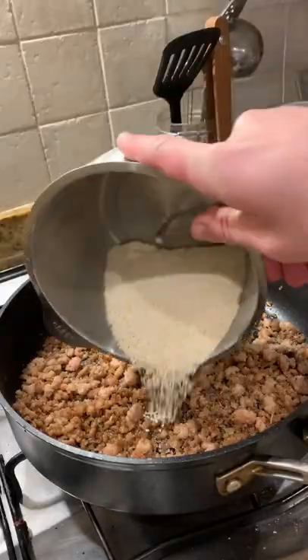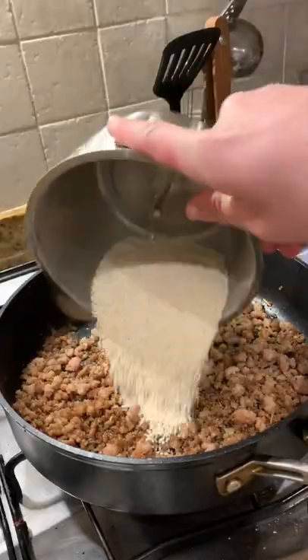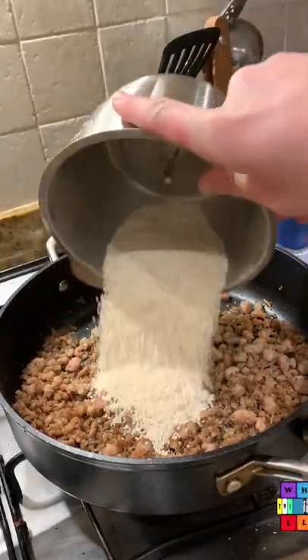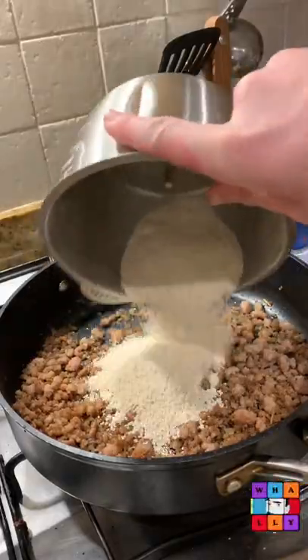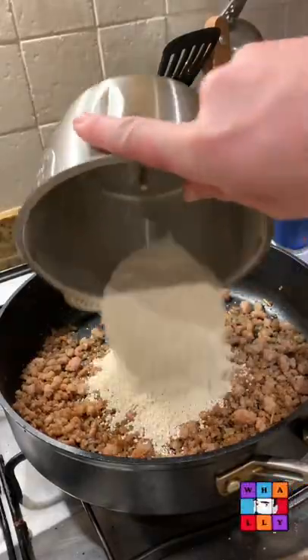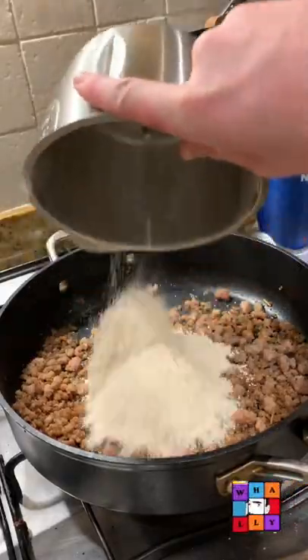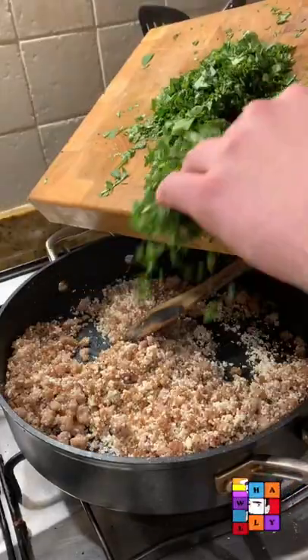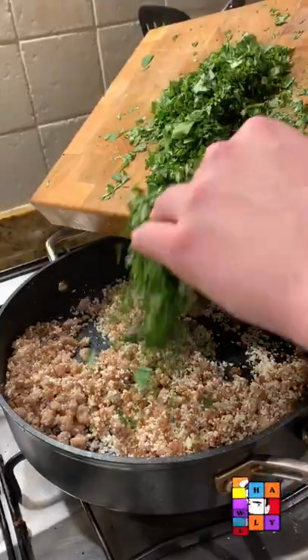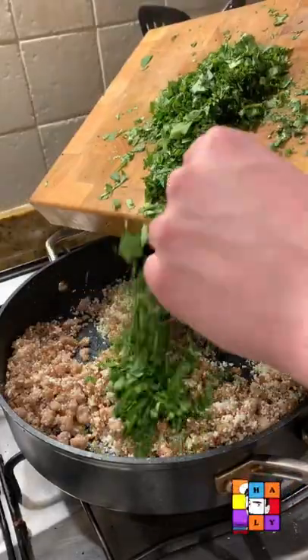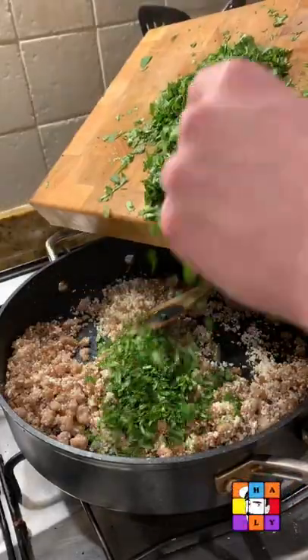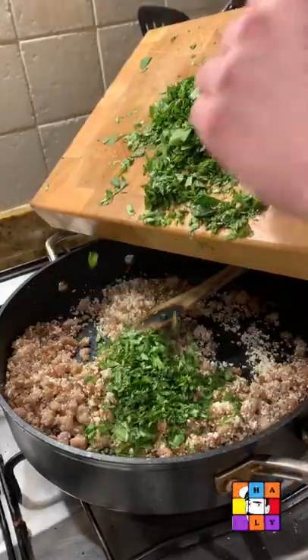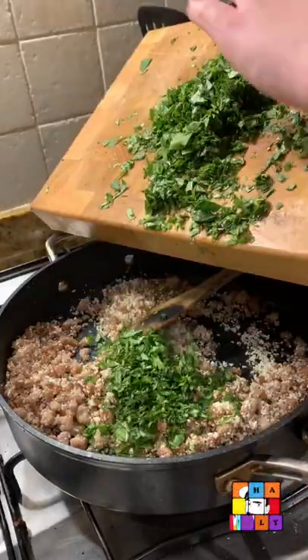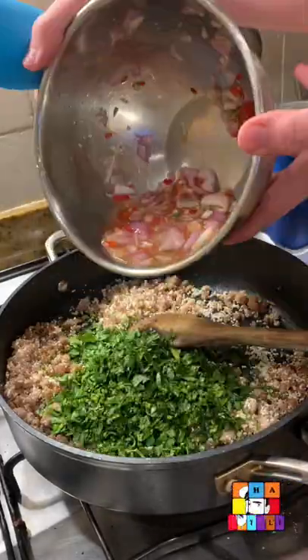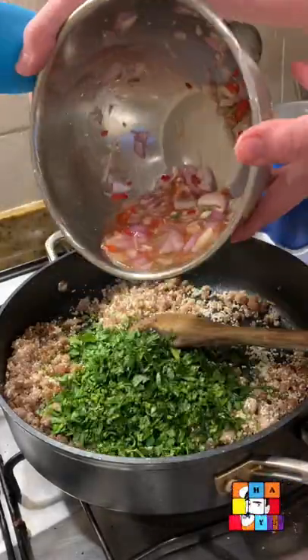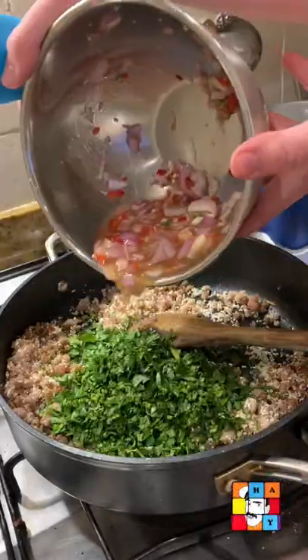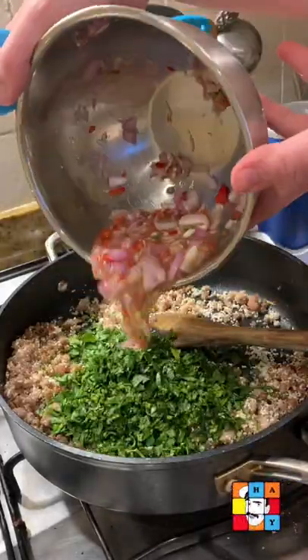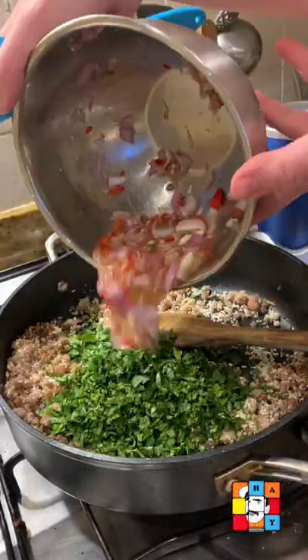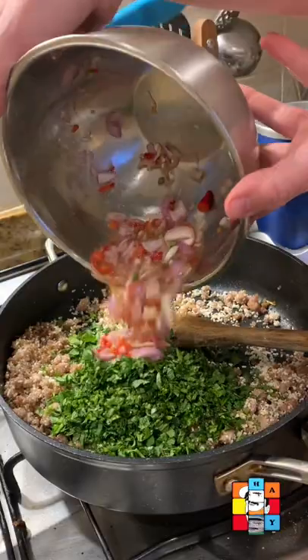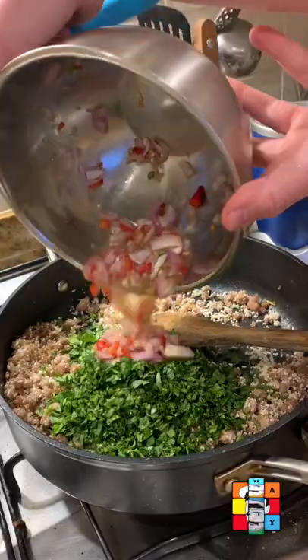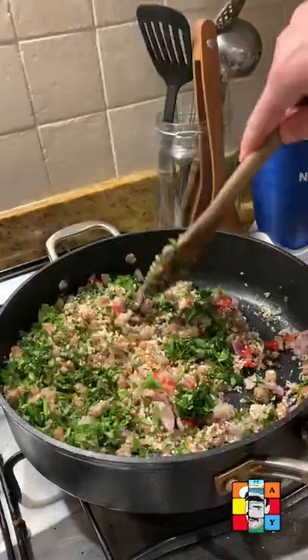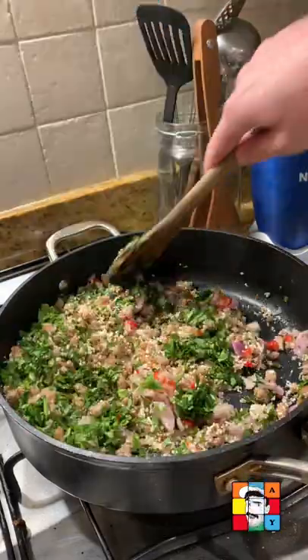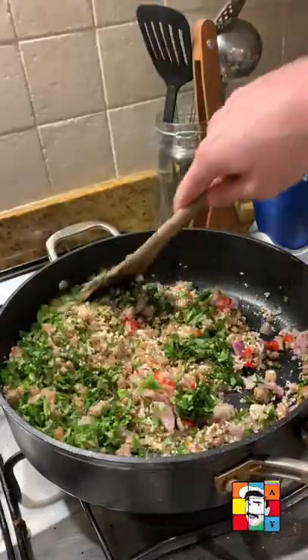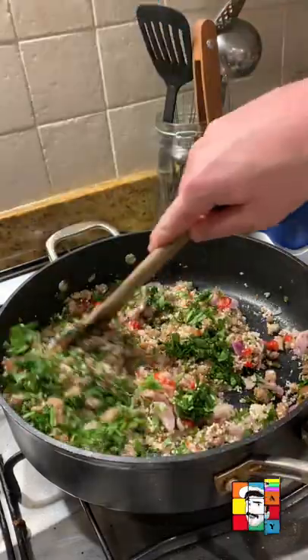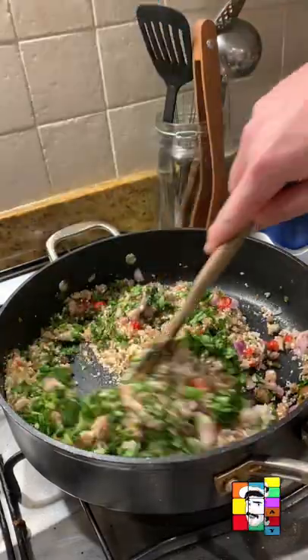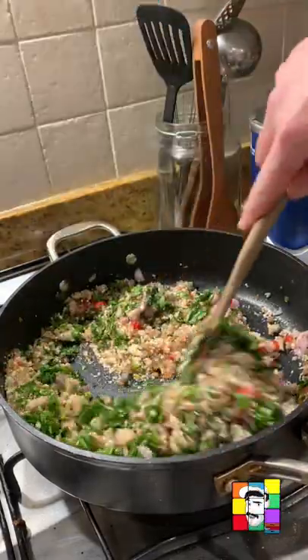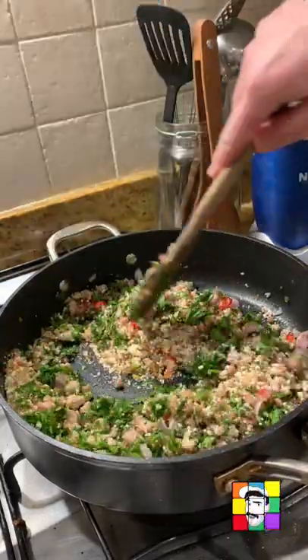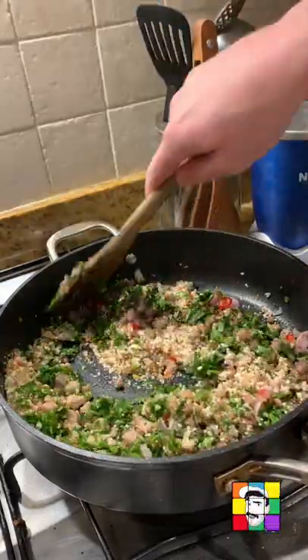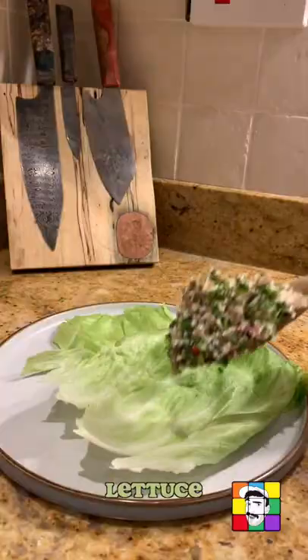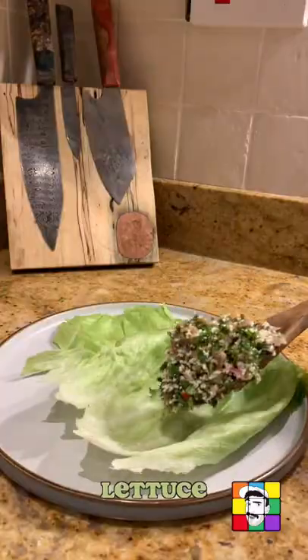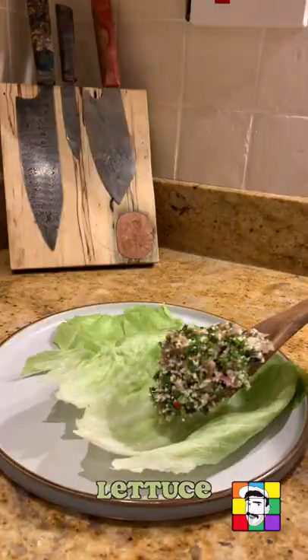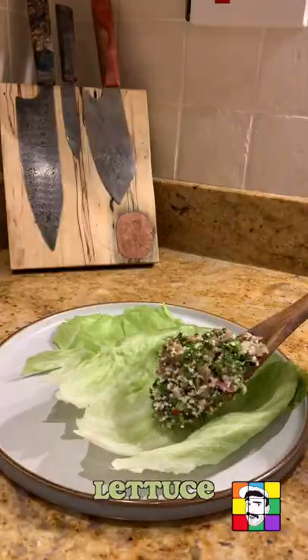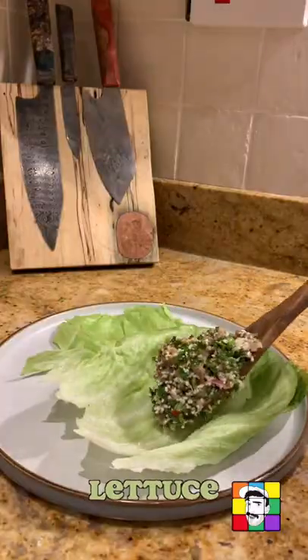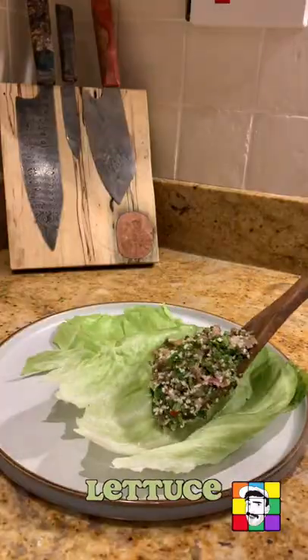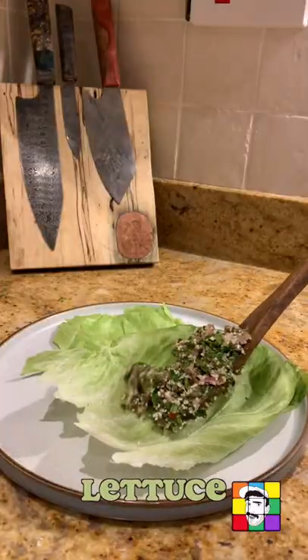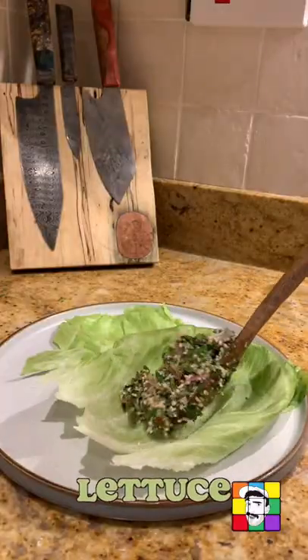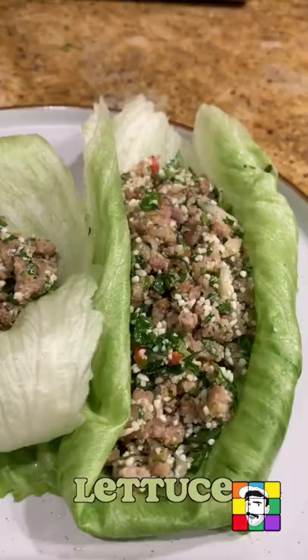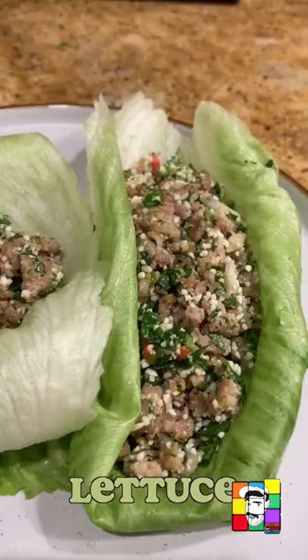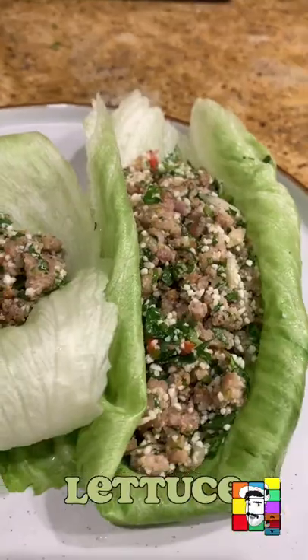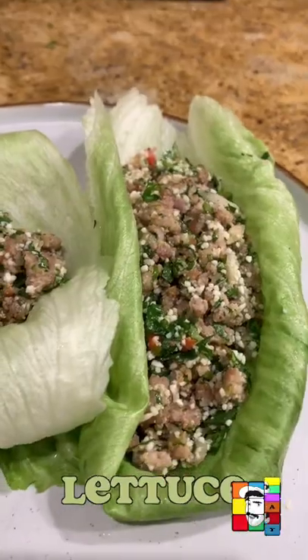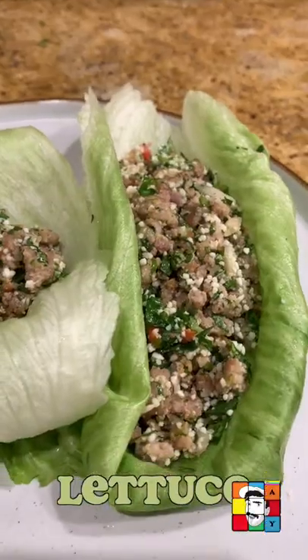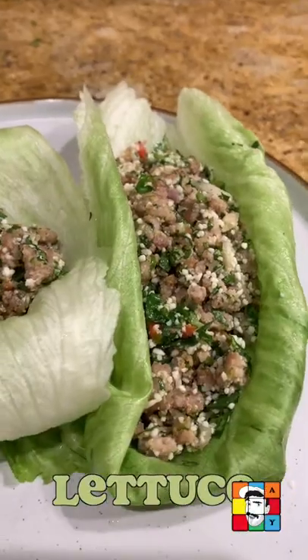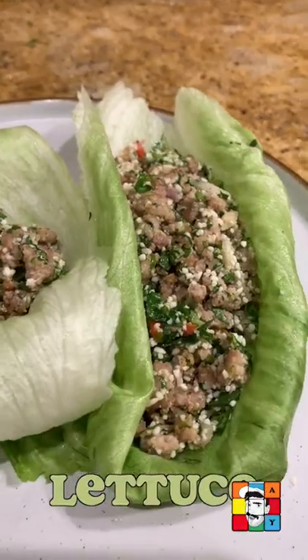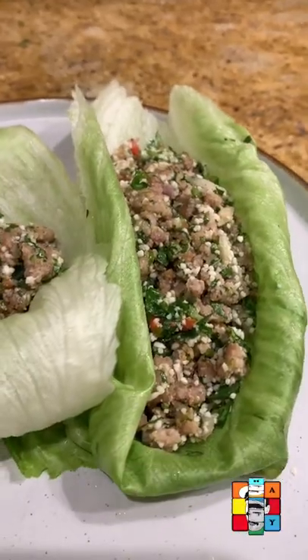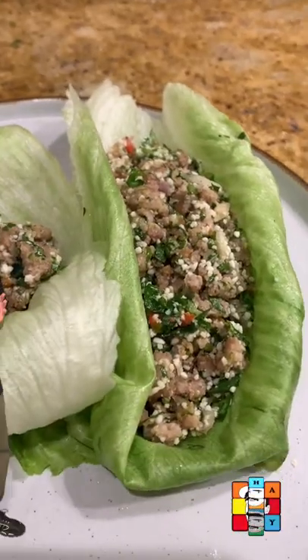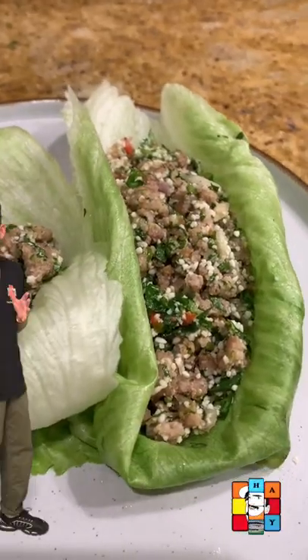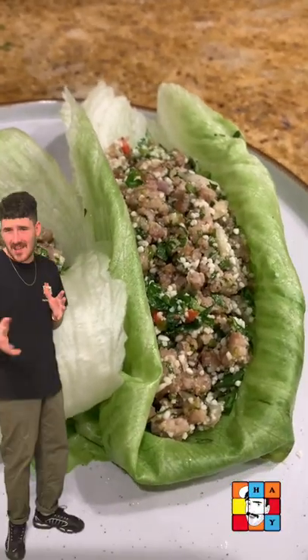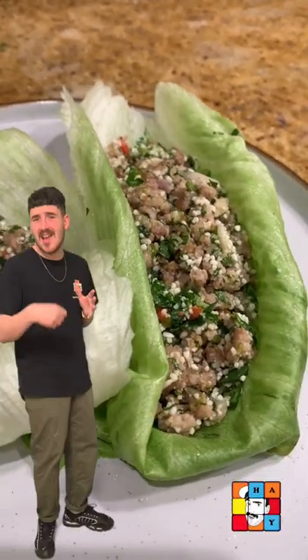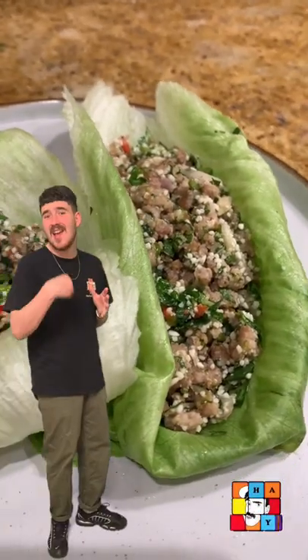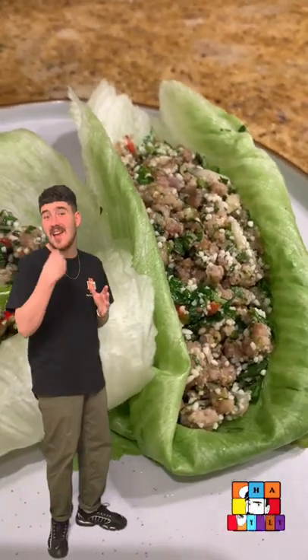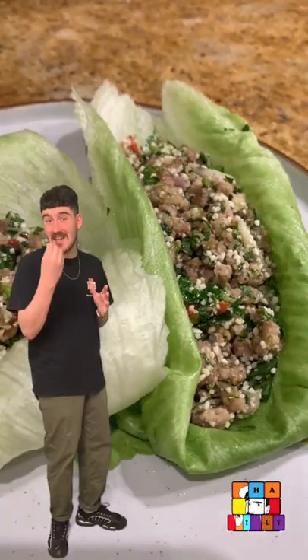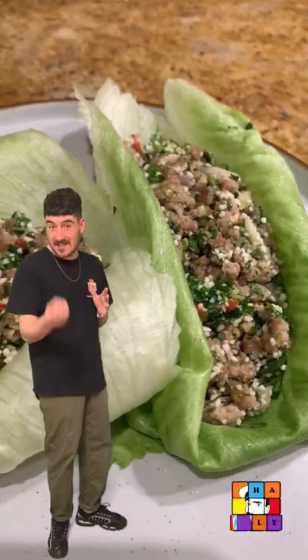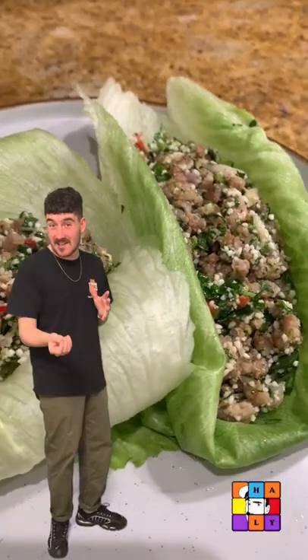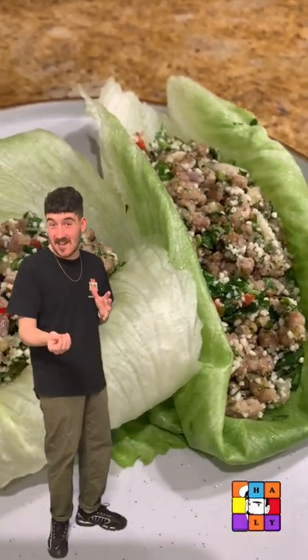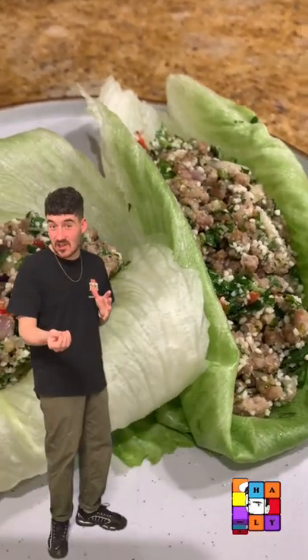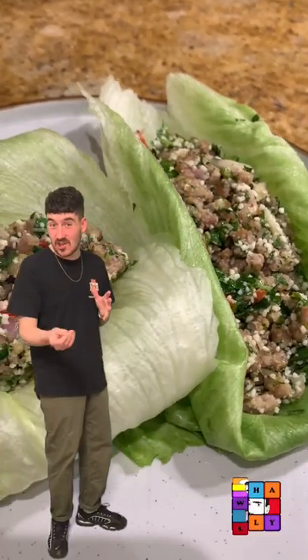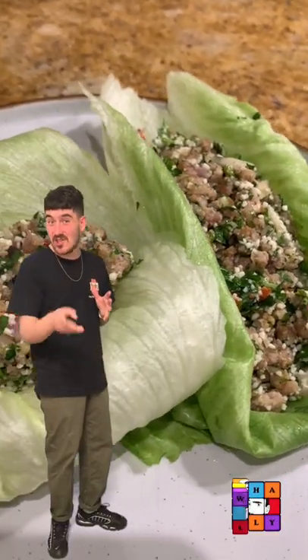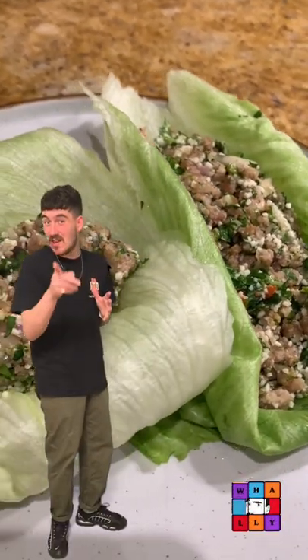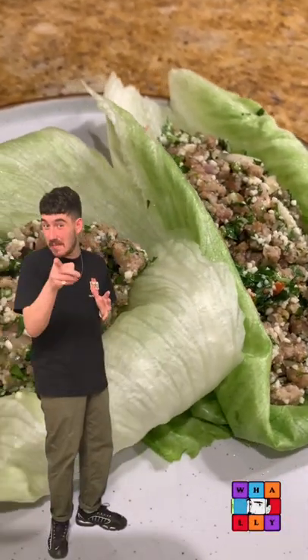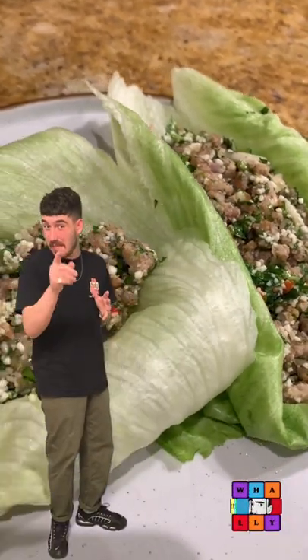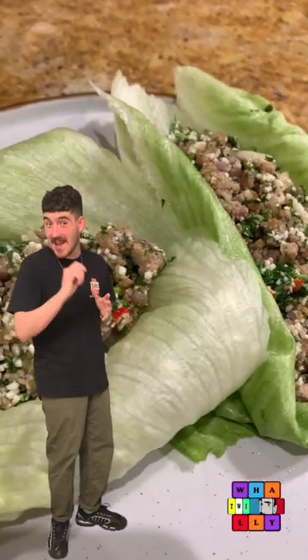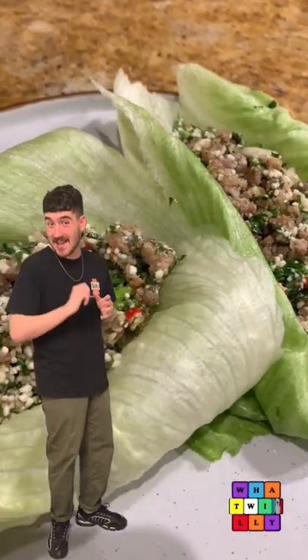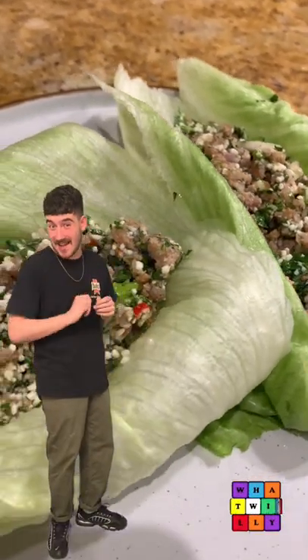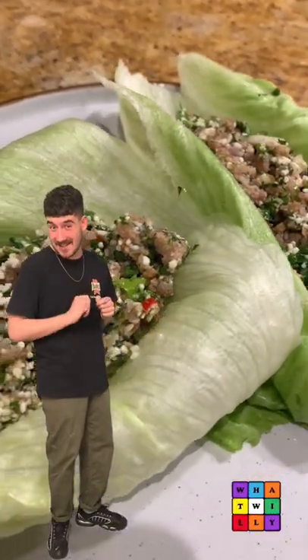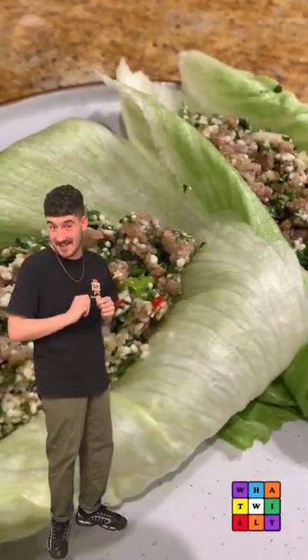Then we just mix the absolute f*** out of everything and slap into little lettuce cups. It's delicious, make it.